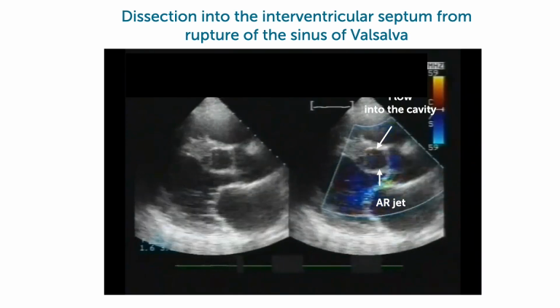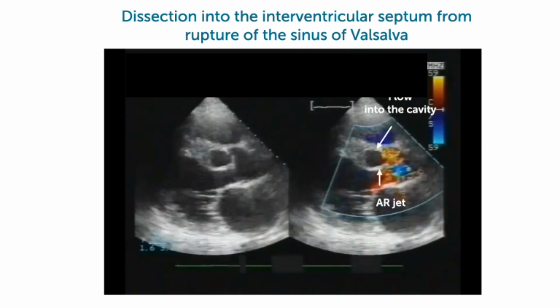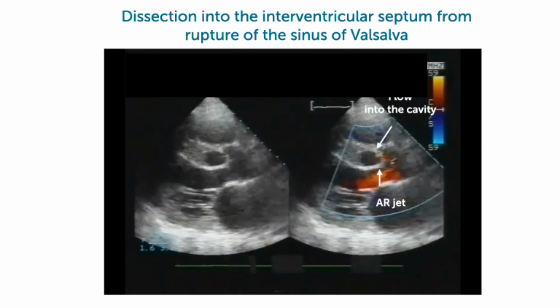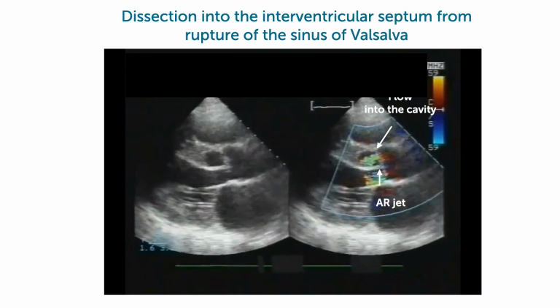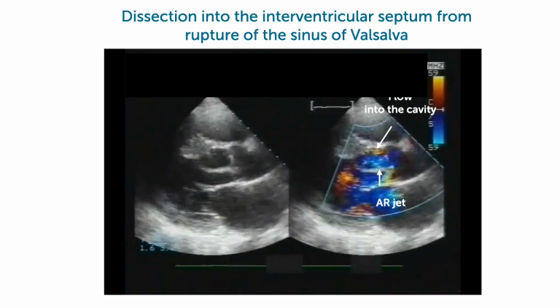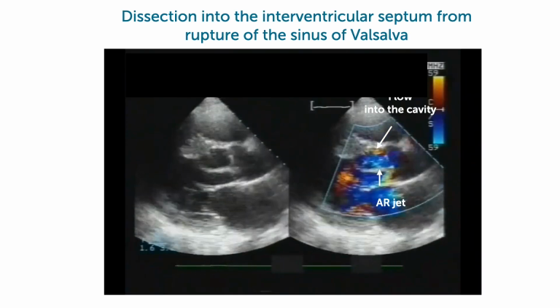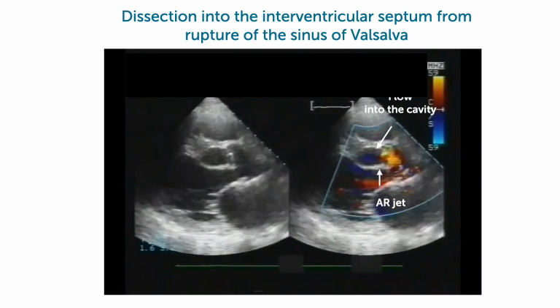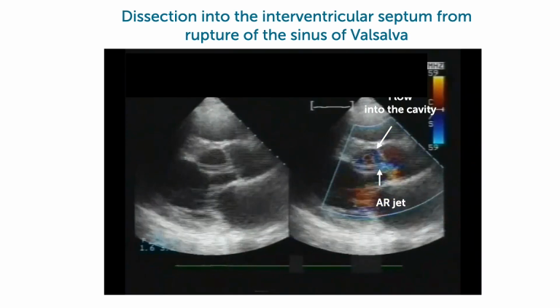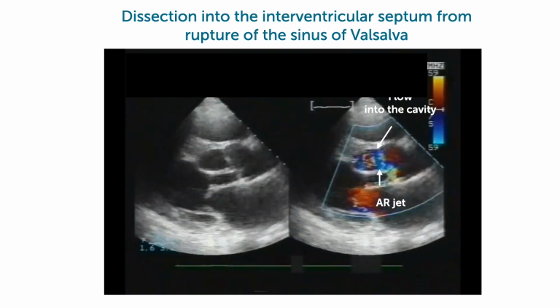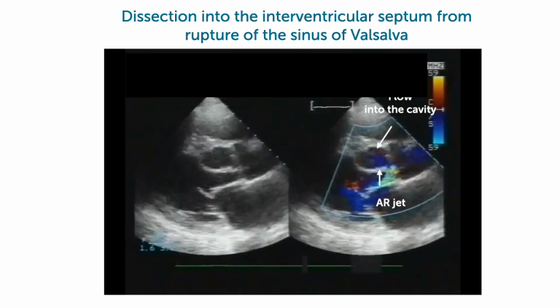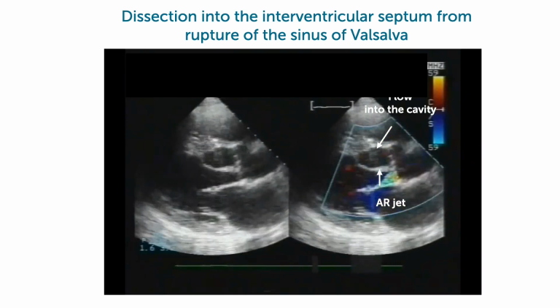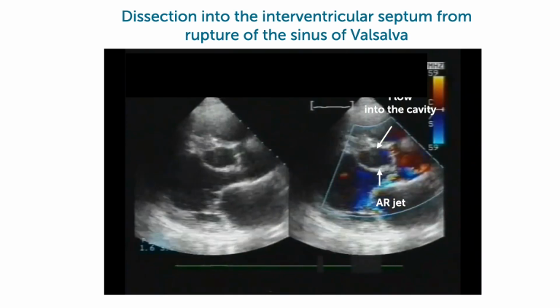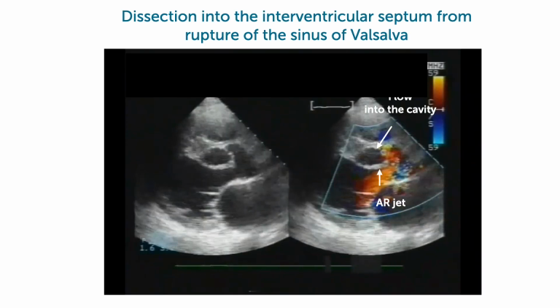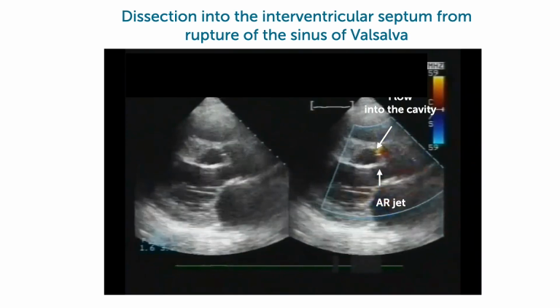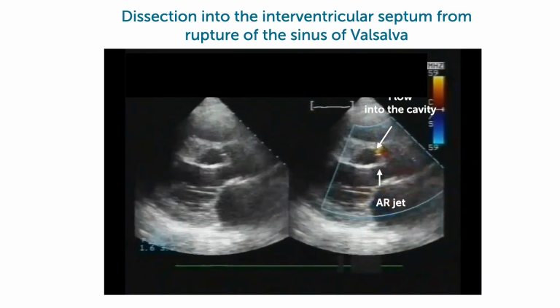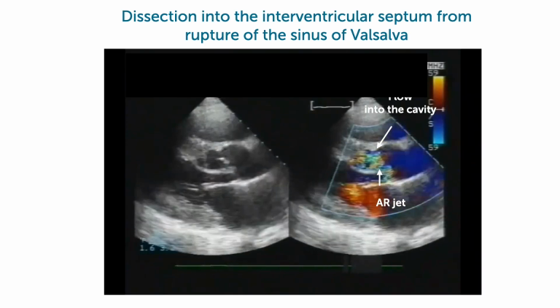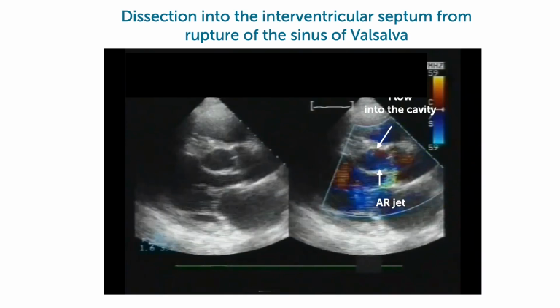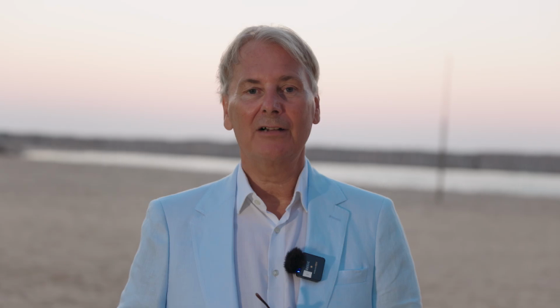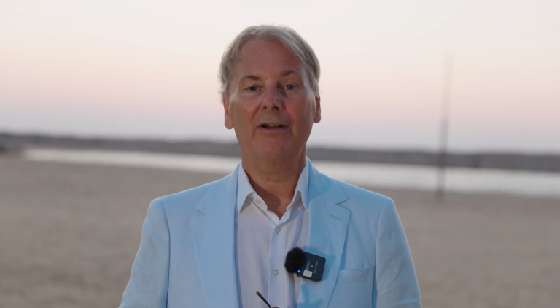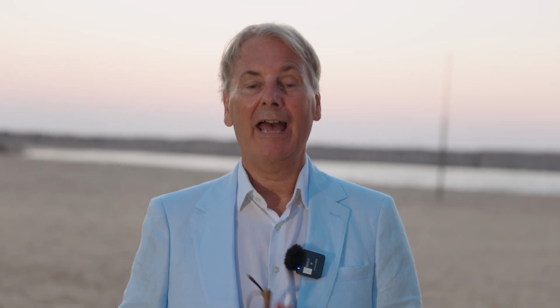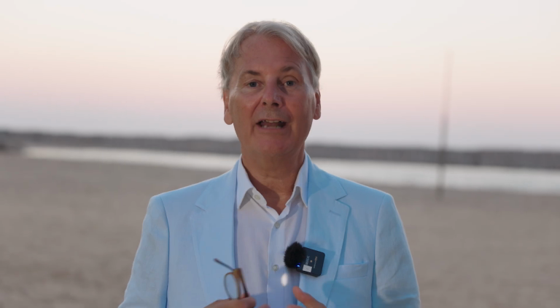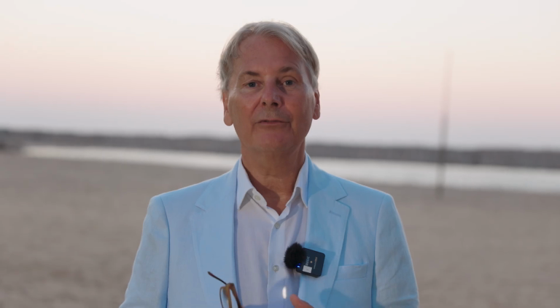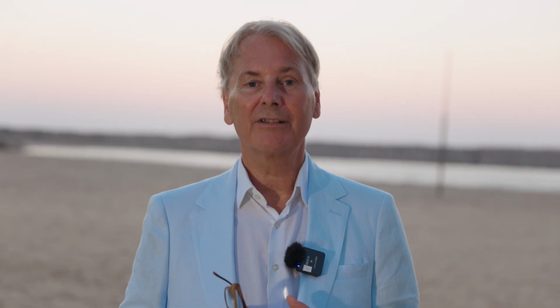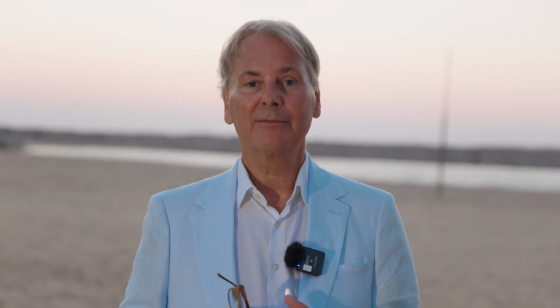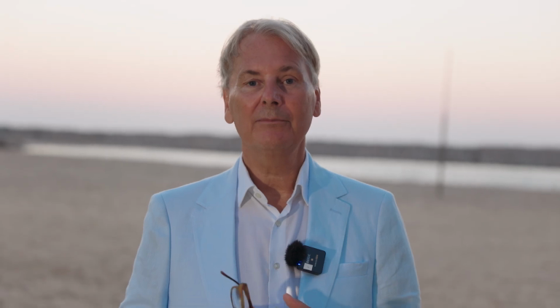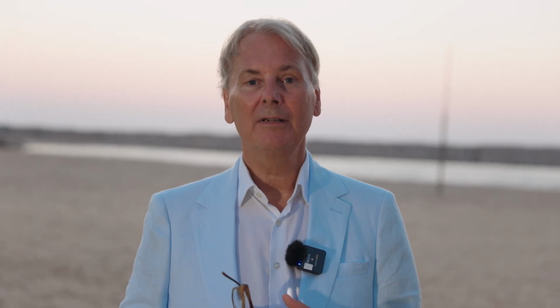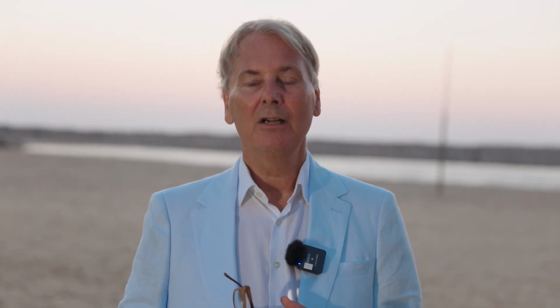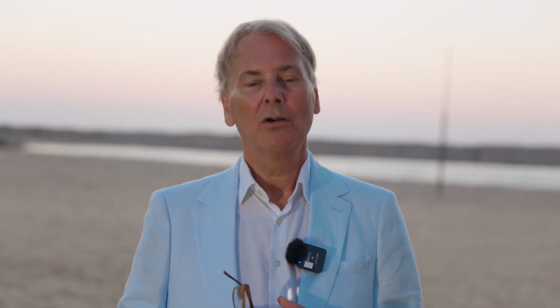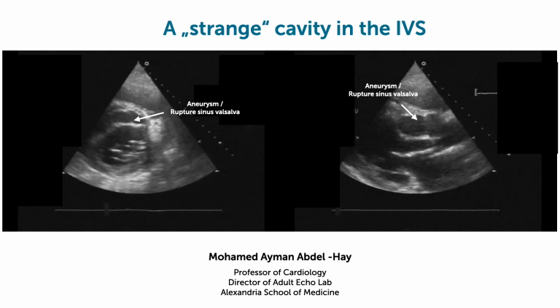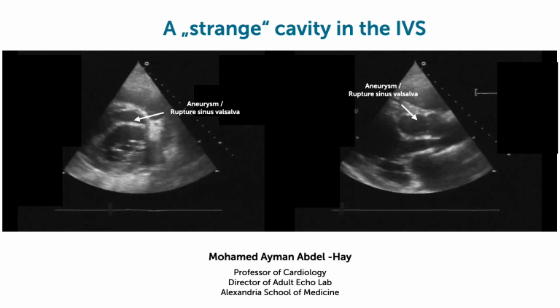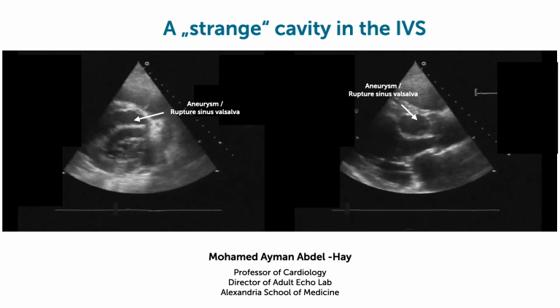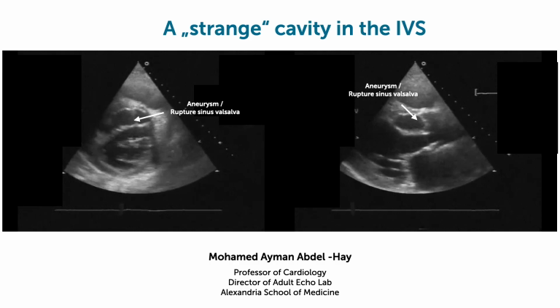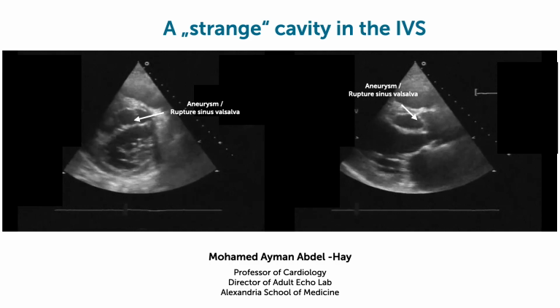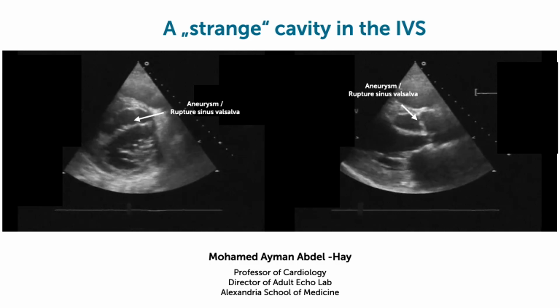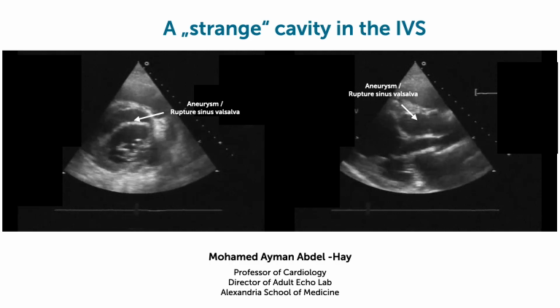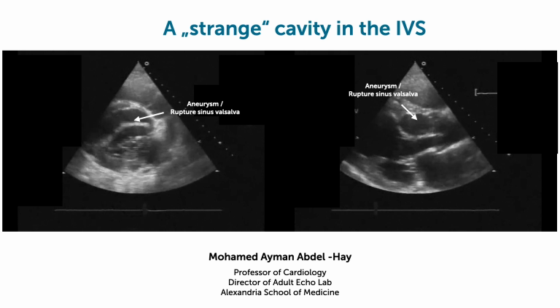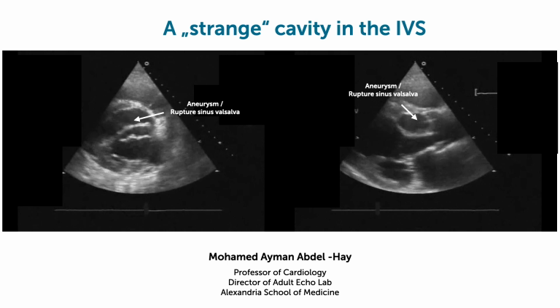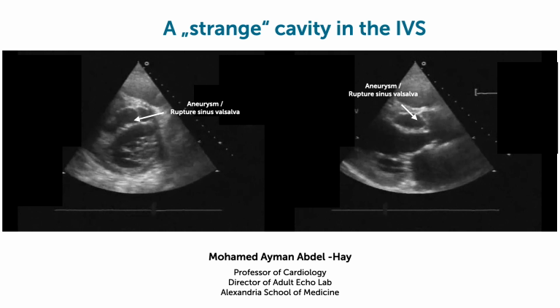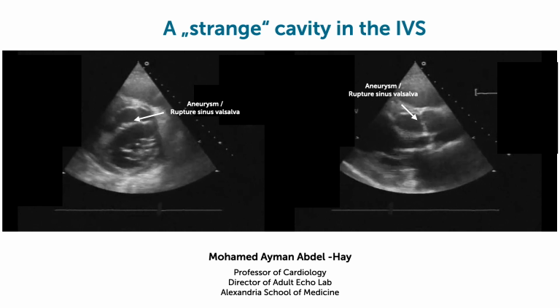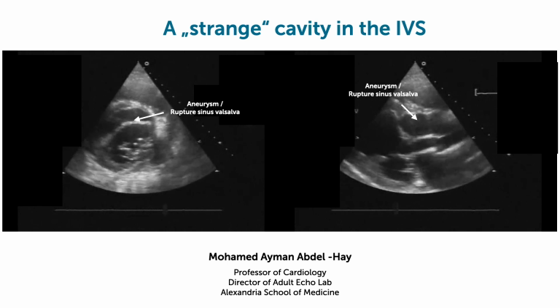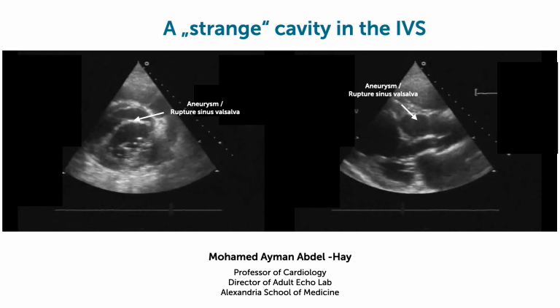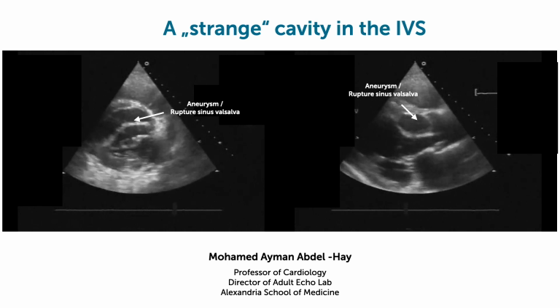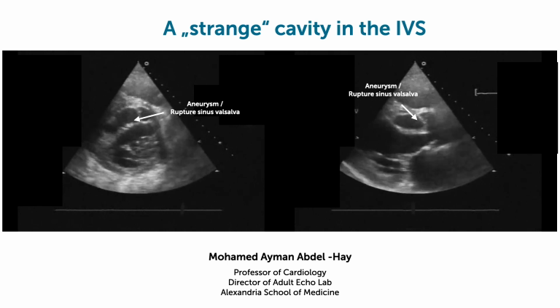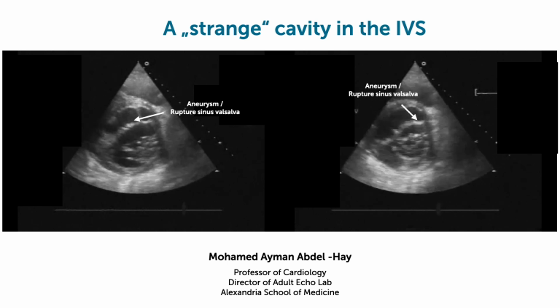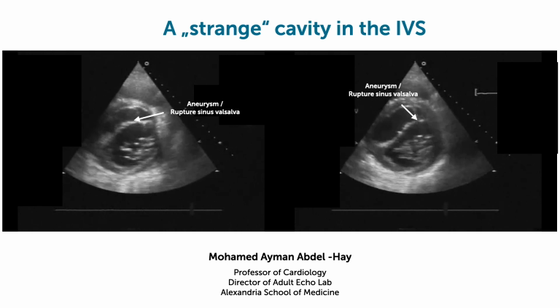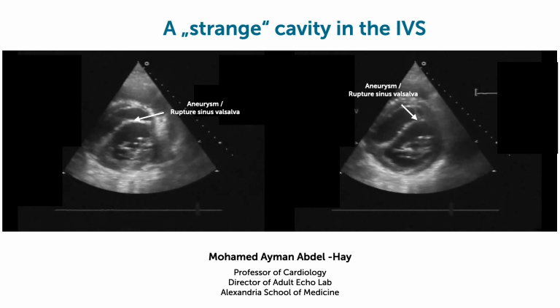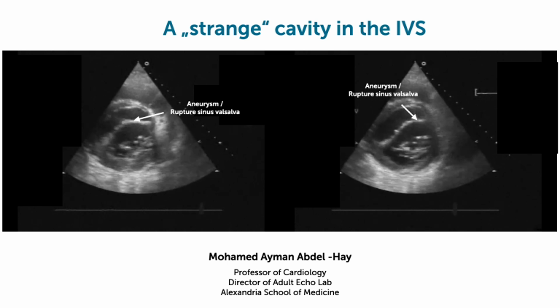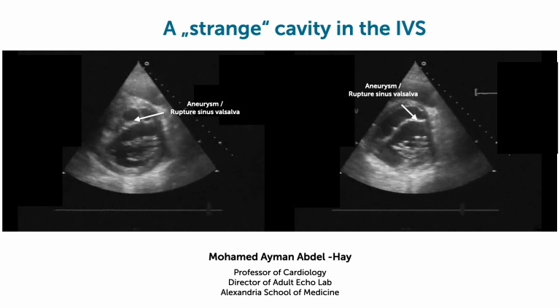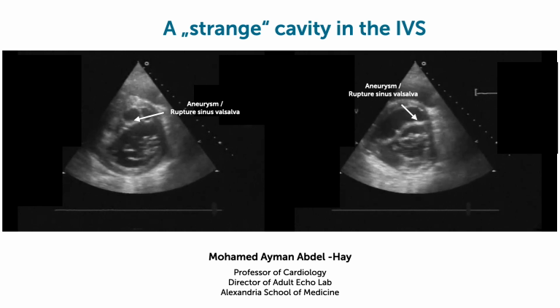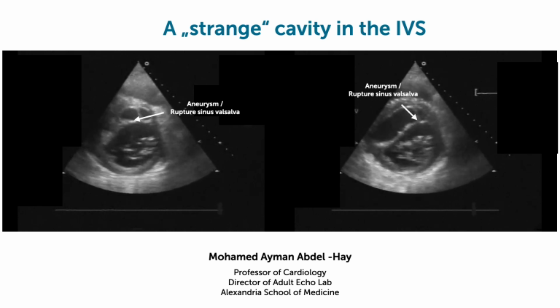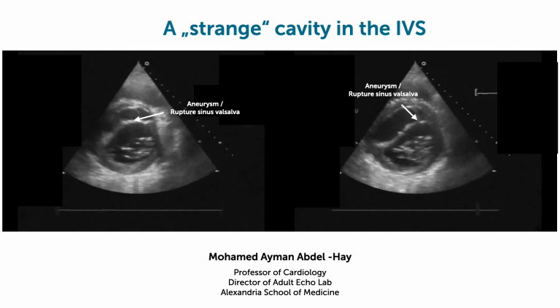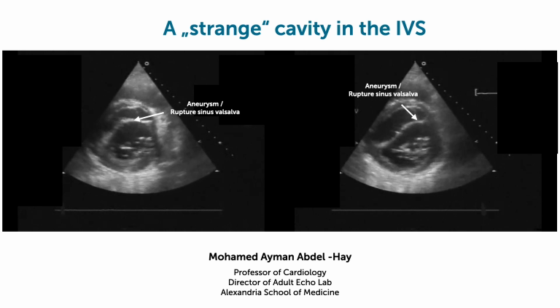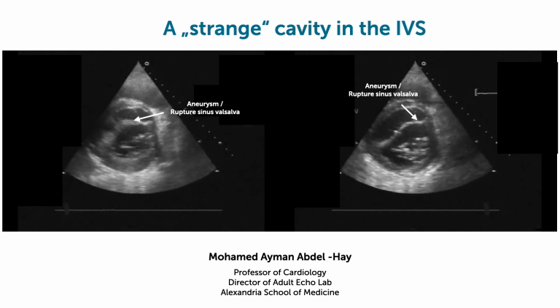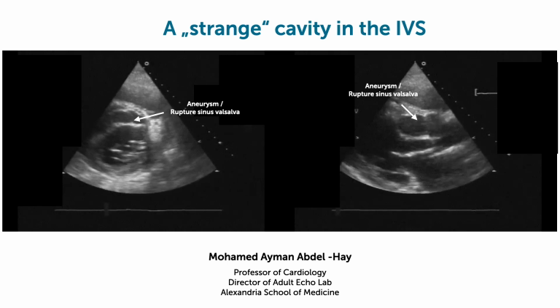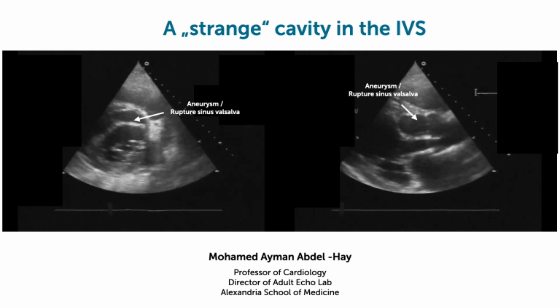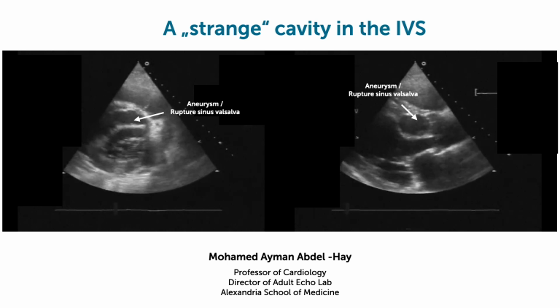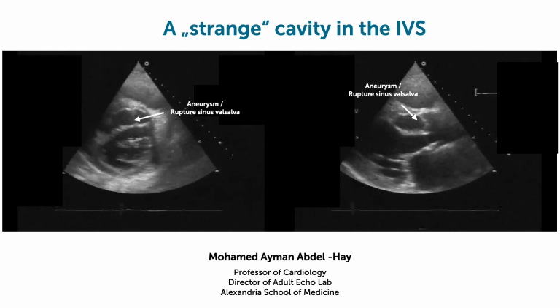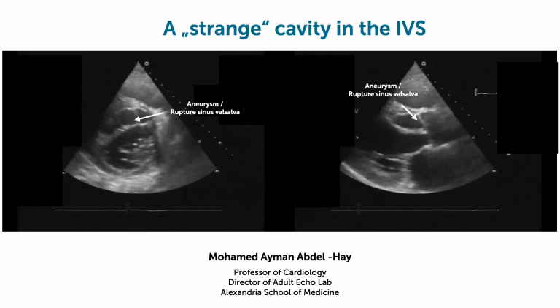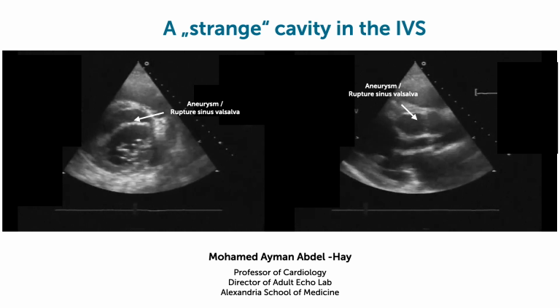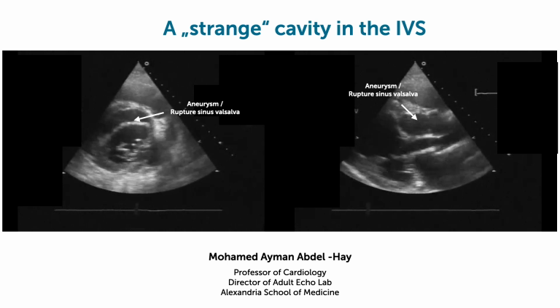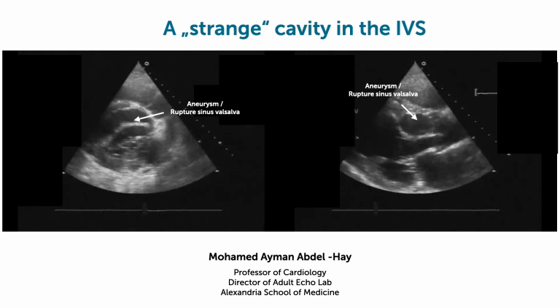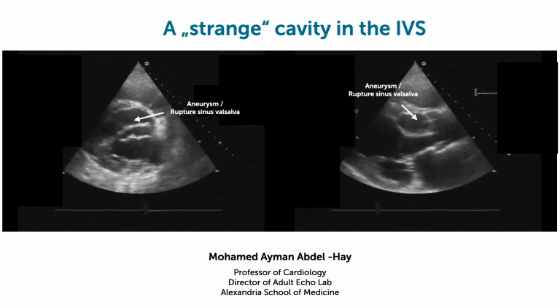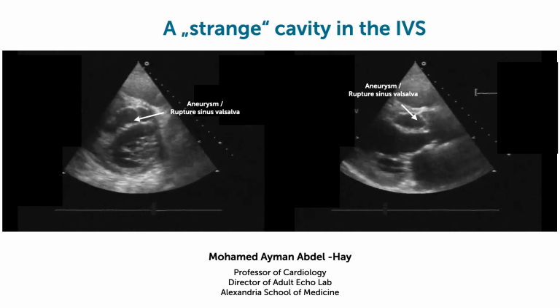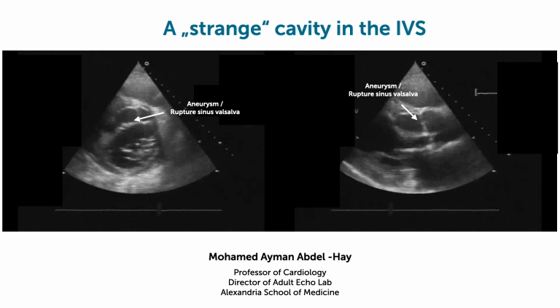It was a ruptured sinus of Valsalva aneurysm where the rupture occurred into the ventricular septum, causing this cavity.